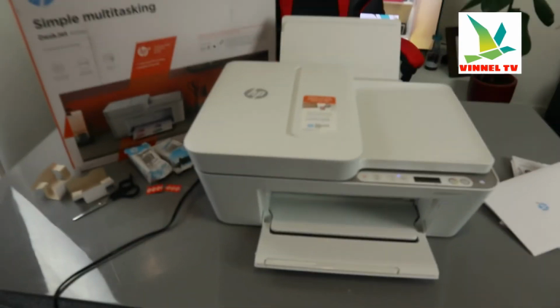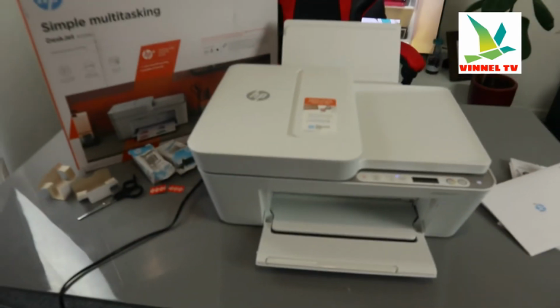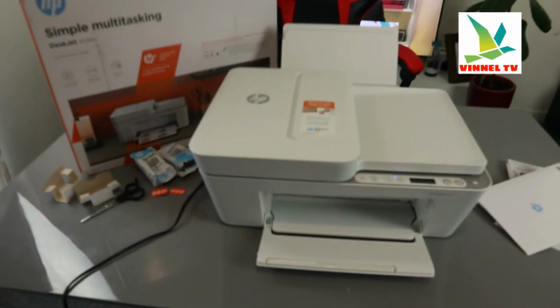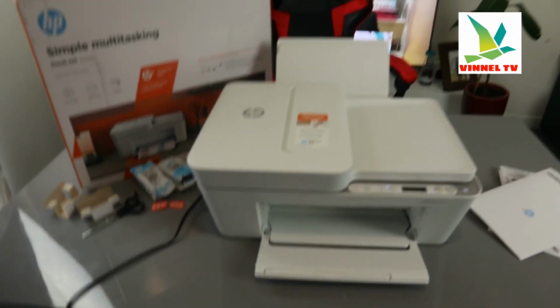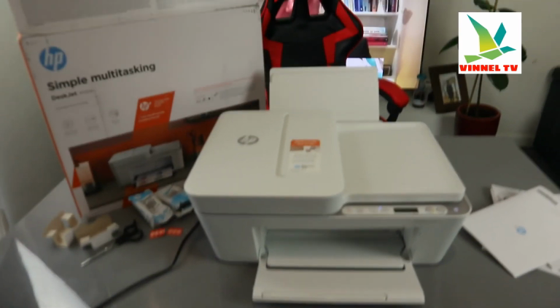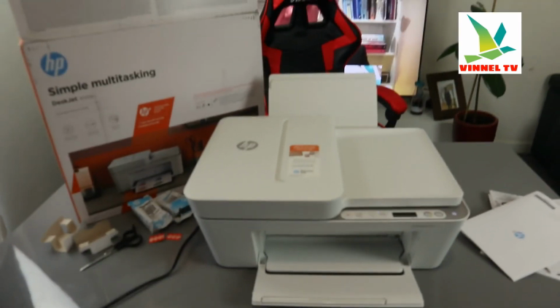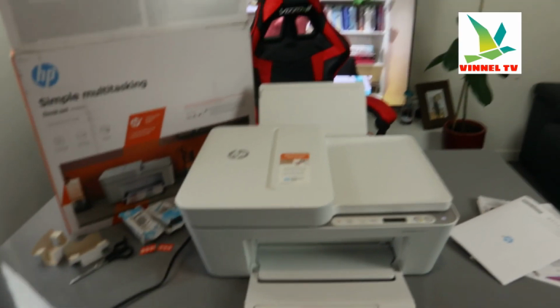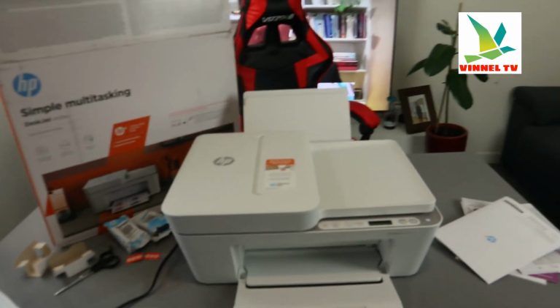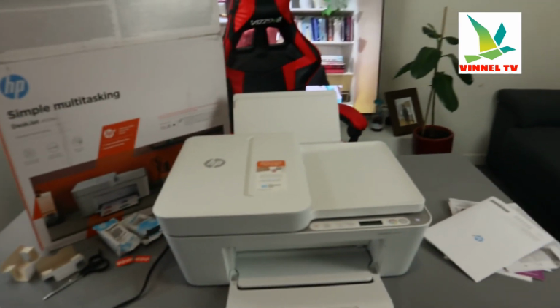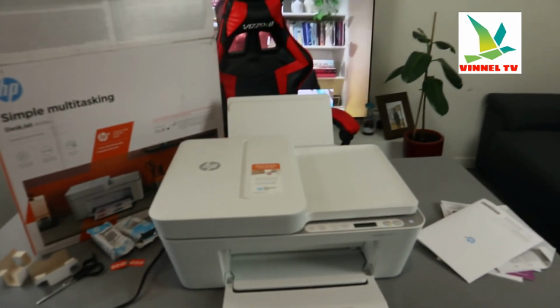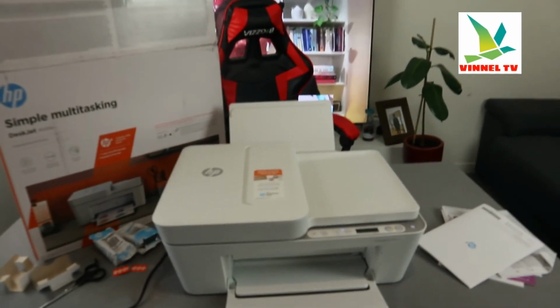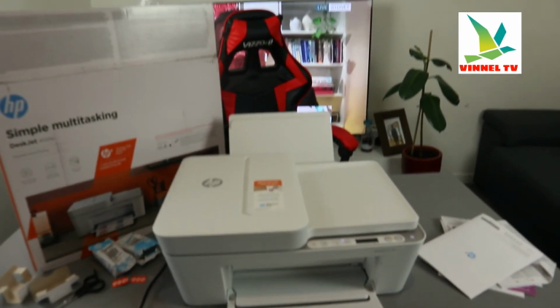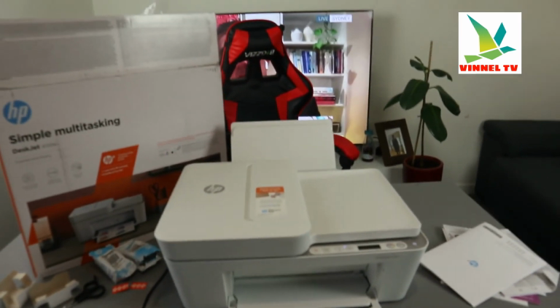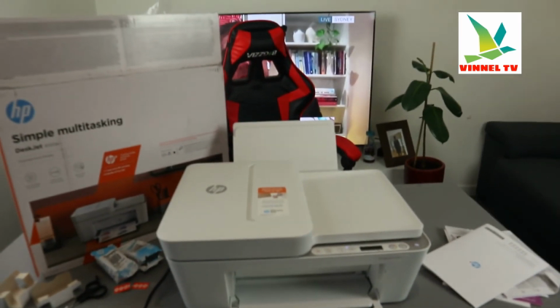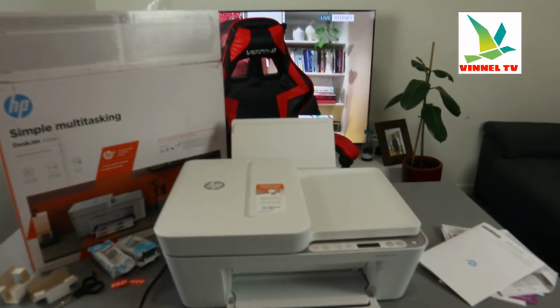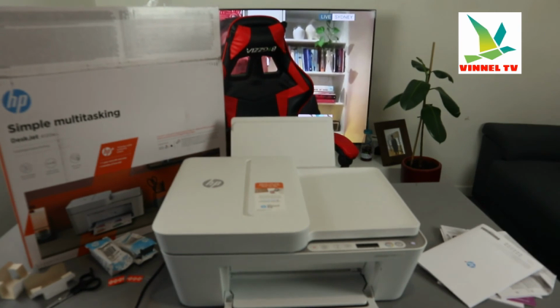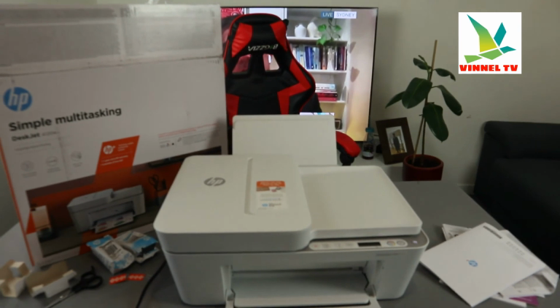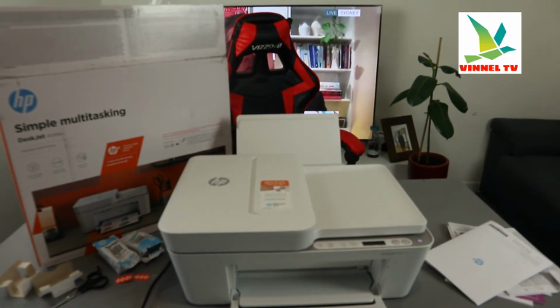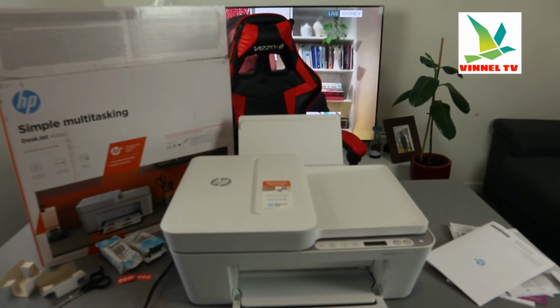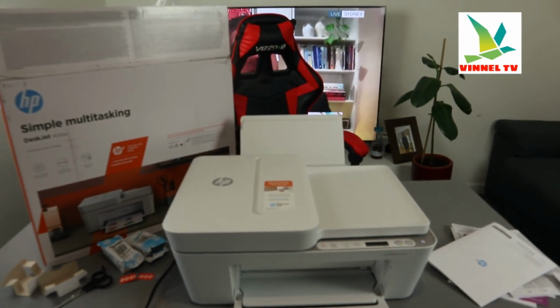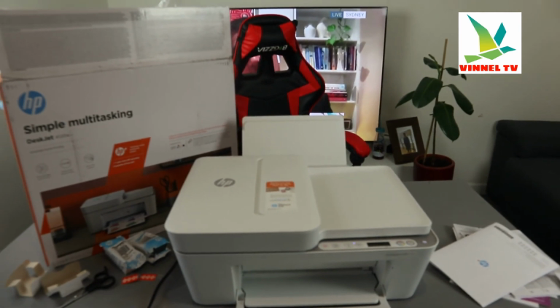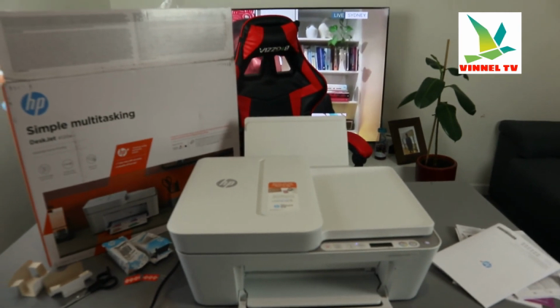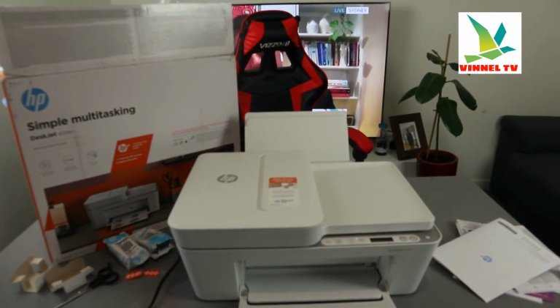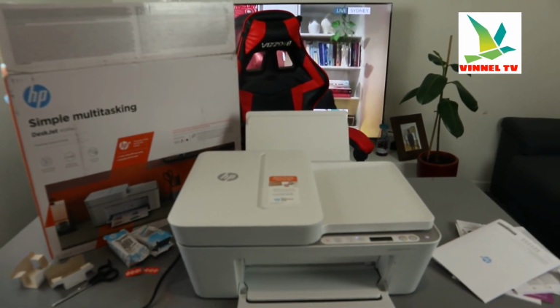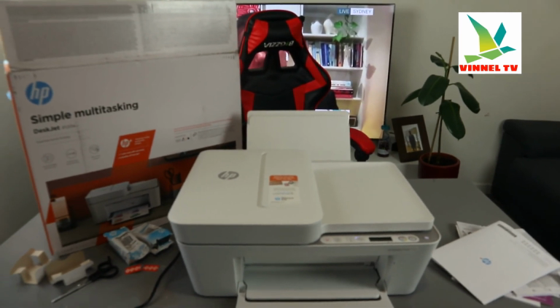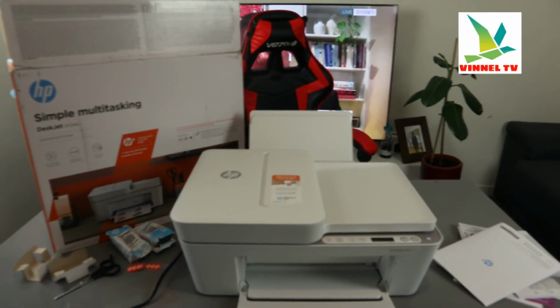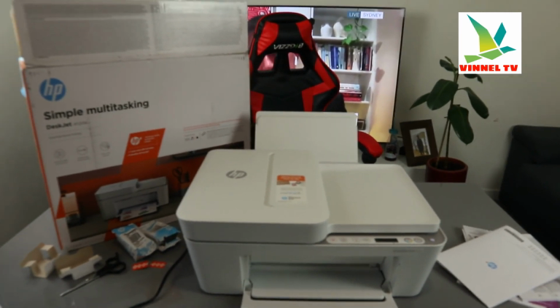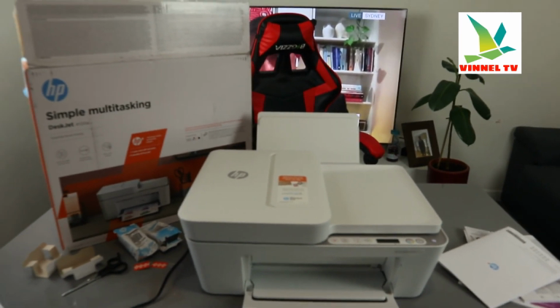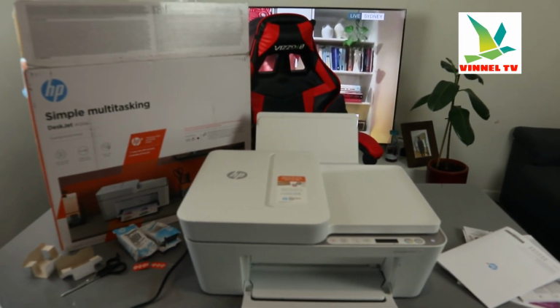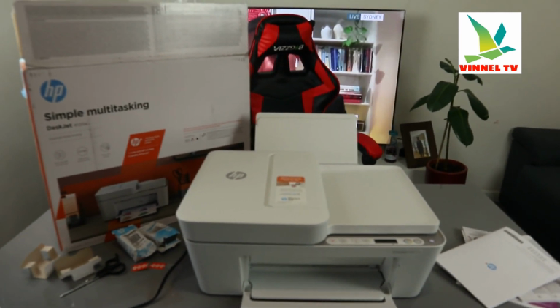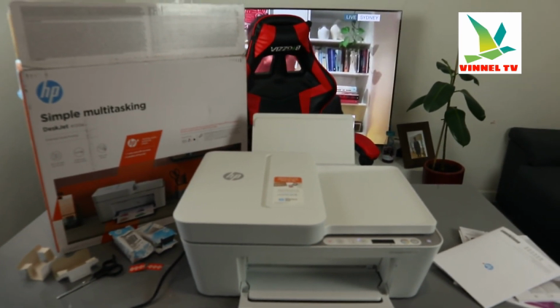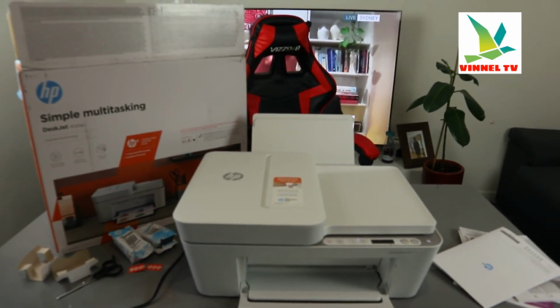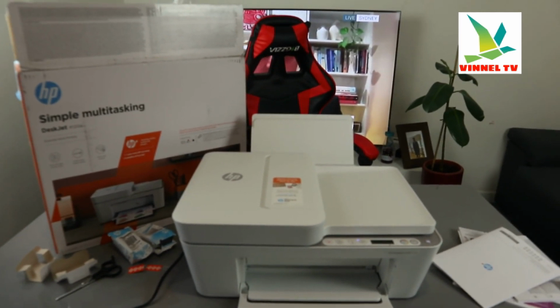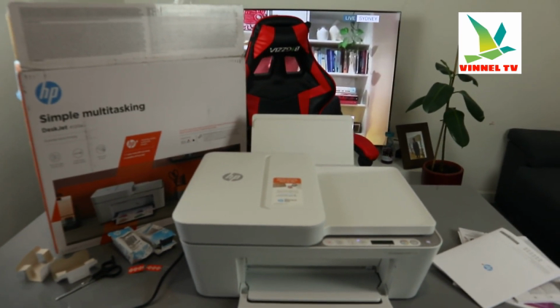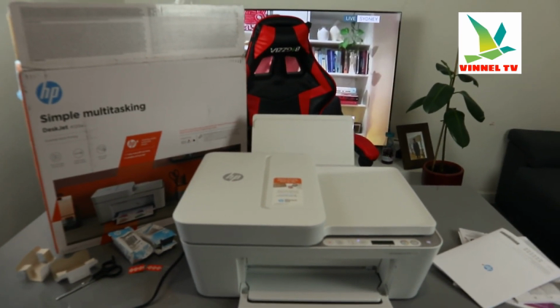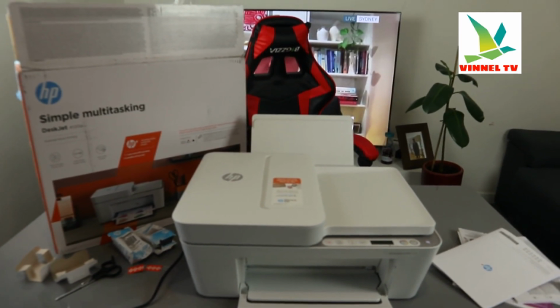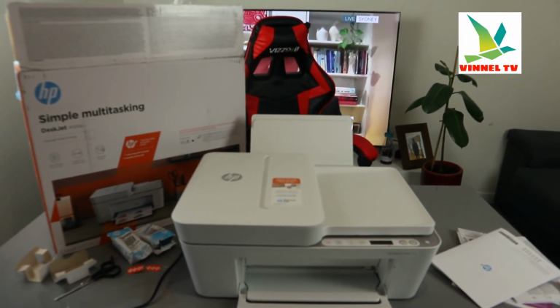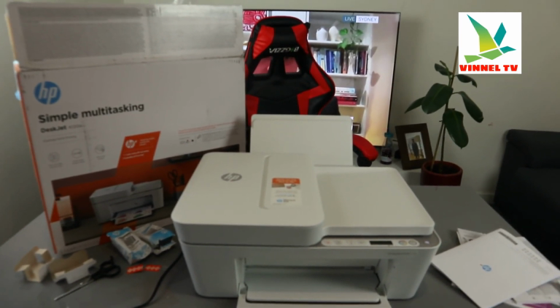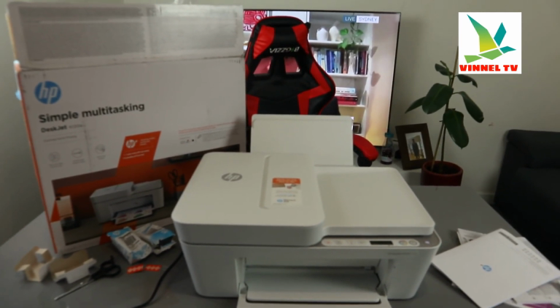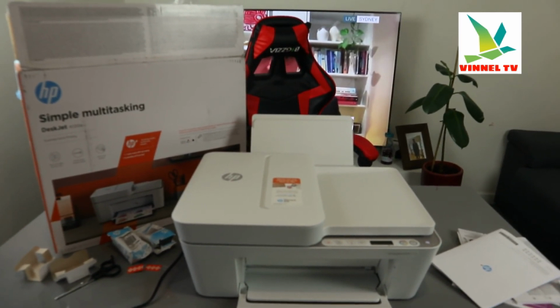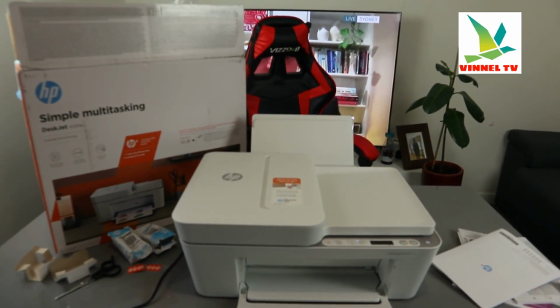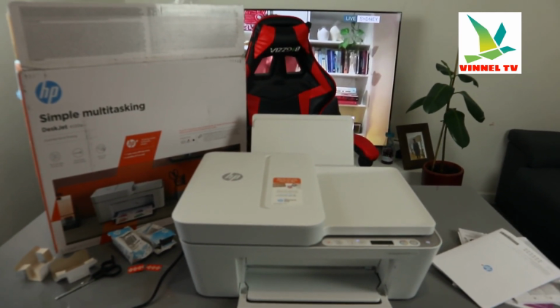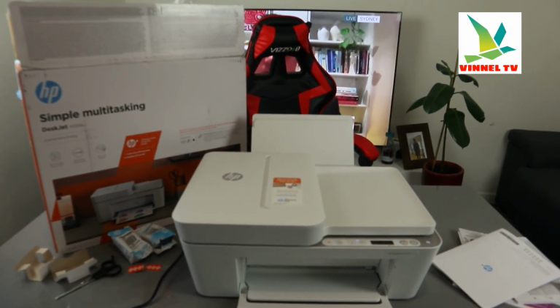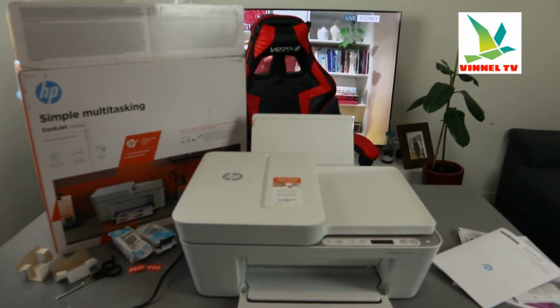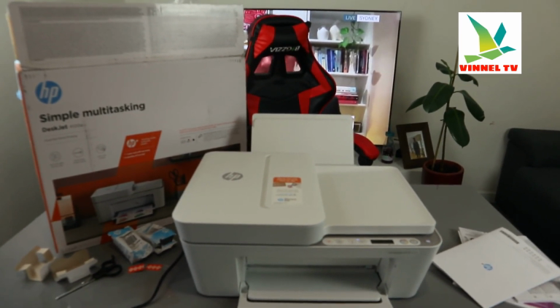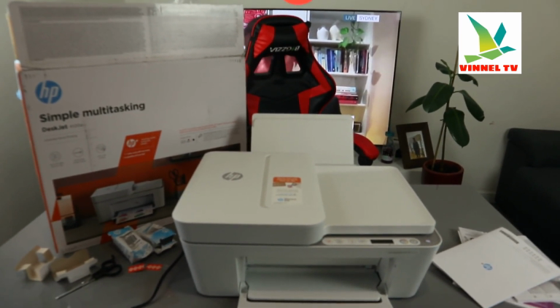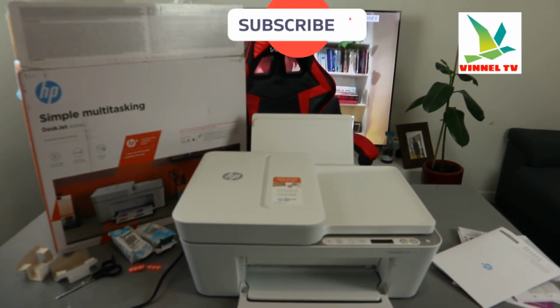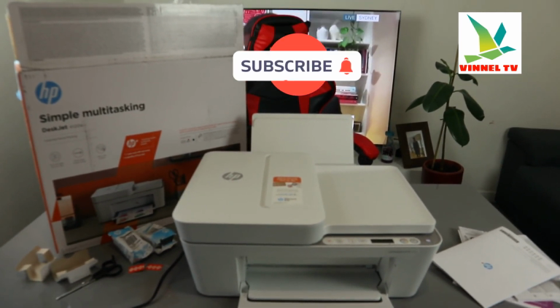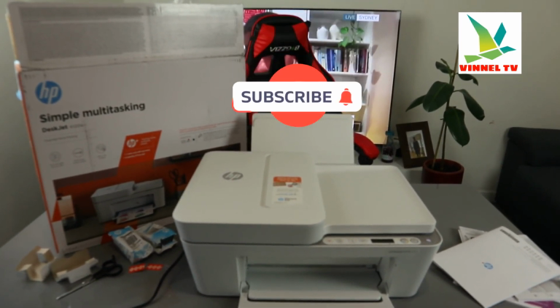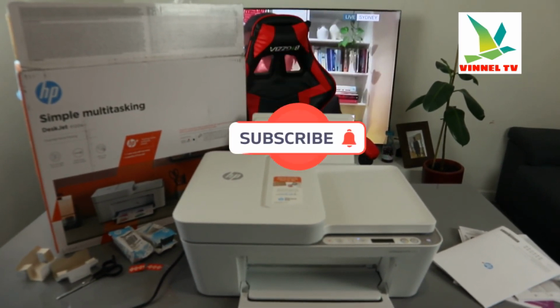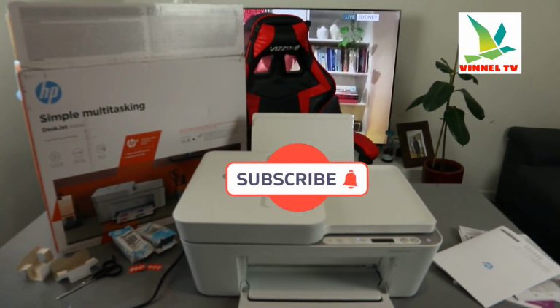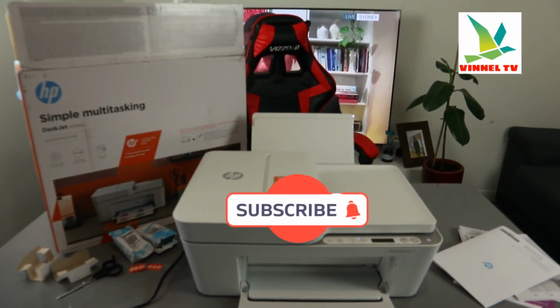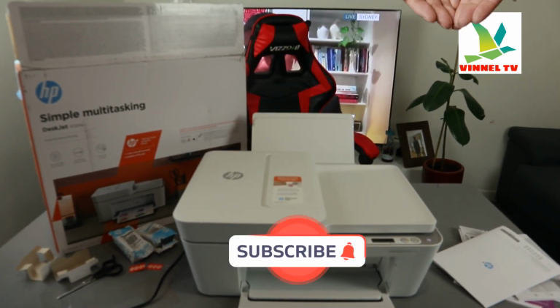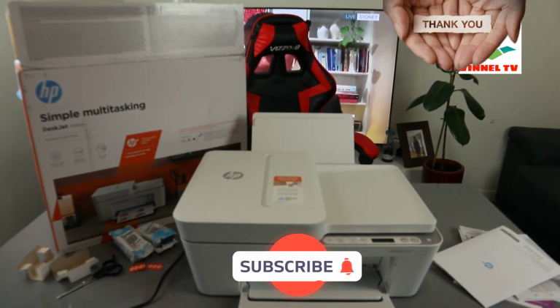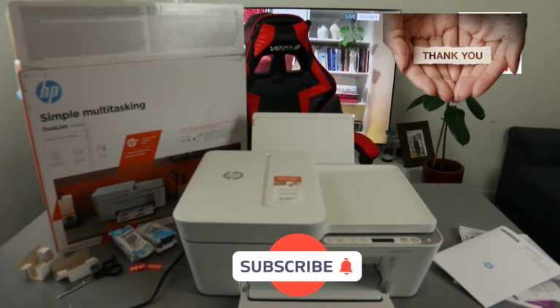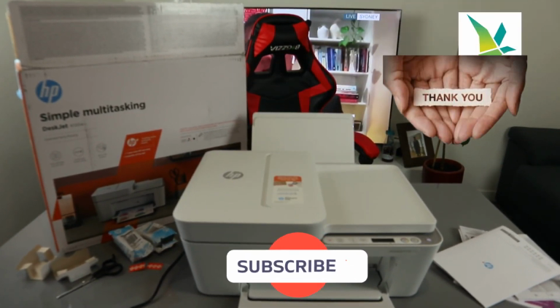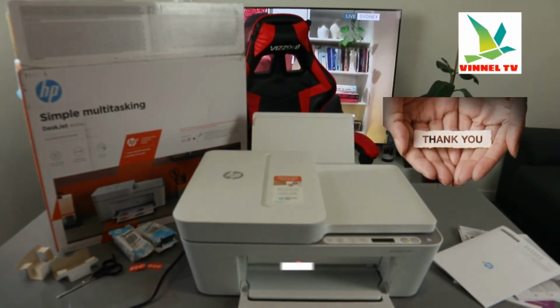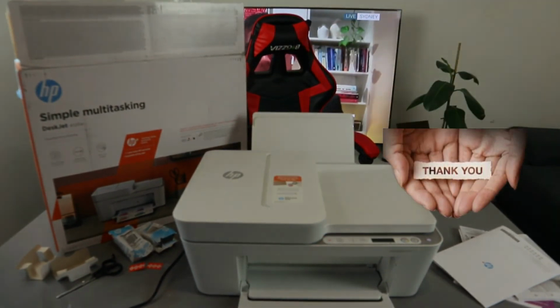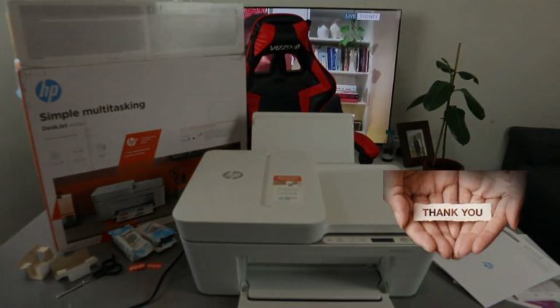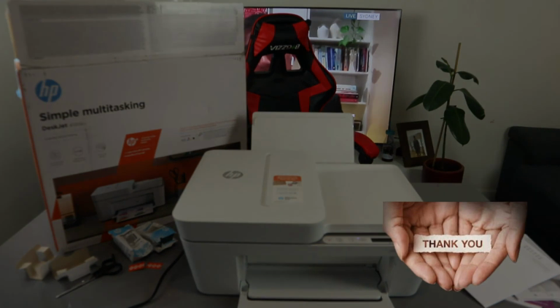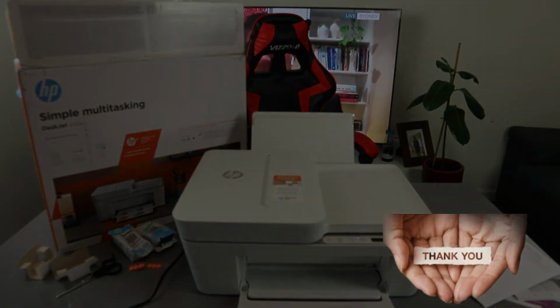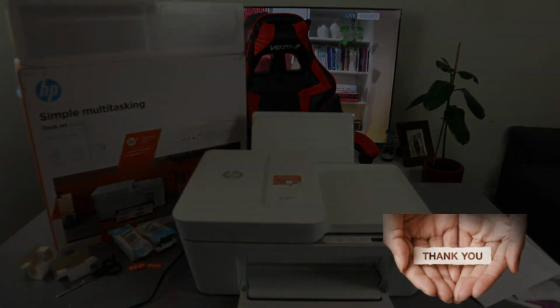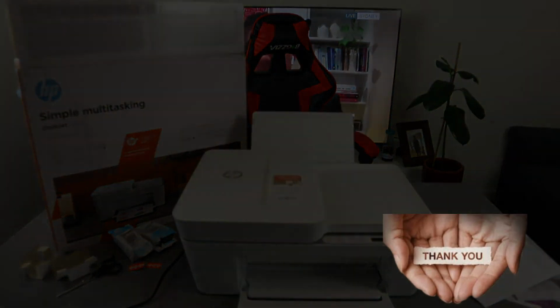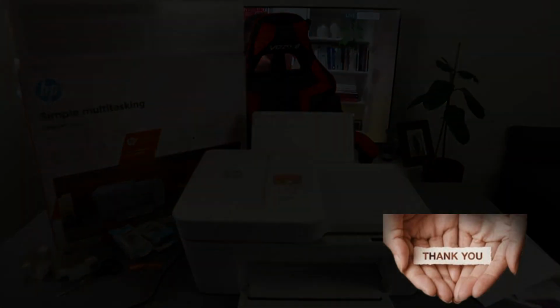I'm going to show you on my next video how to connect this printer to Wi-Fi network. Thank you — please subscribe, thank you.